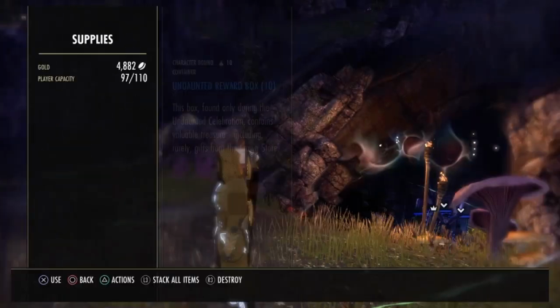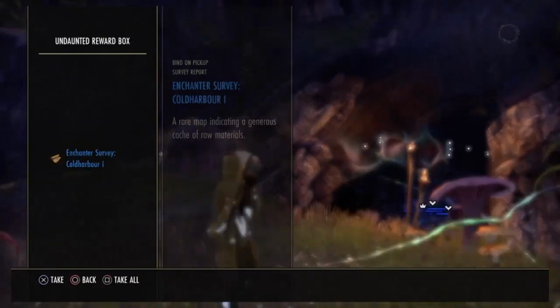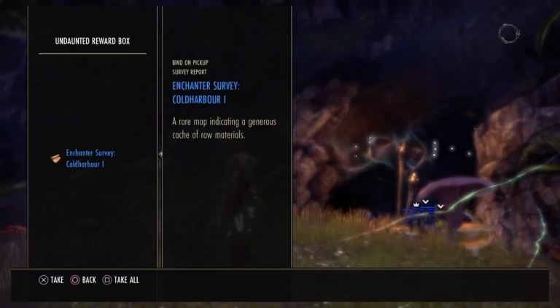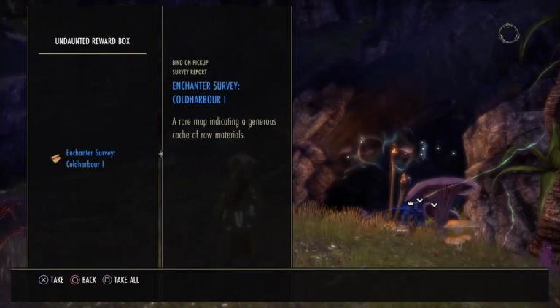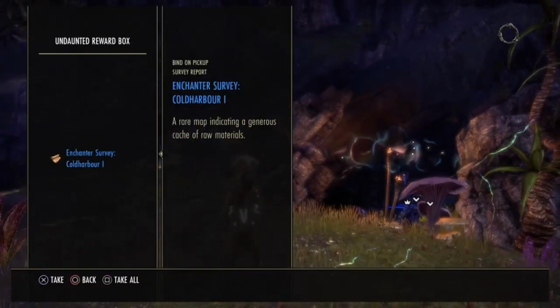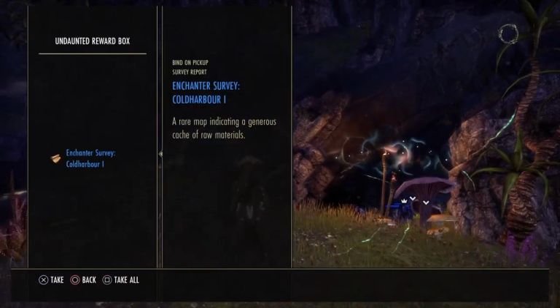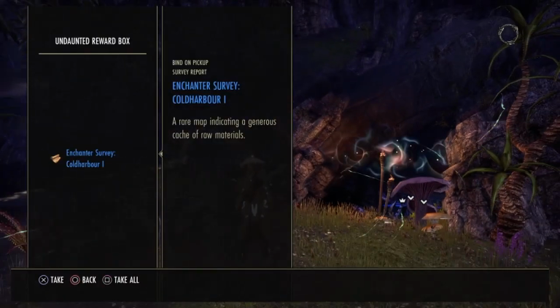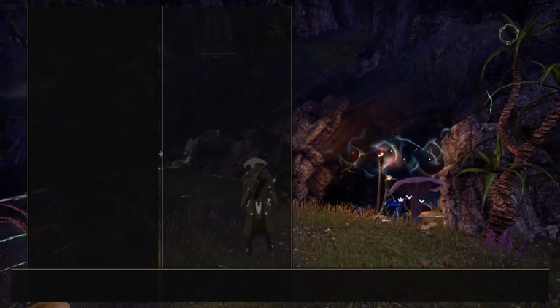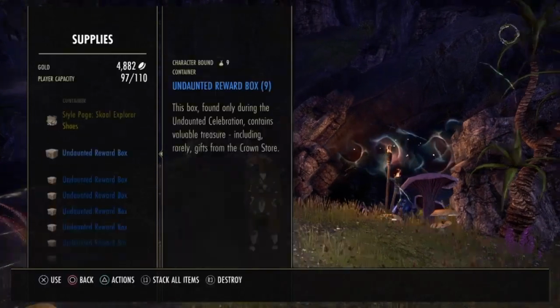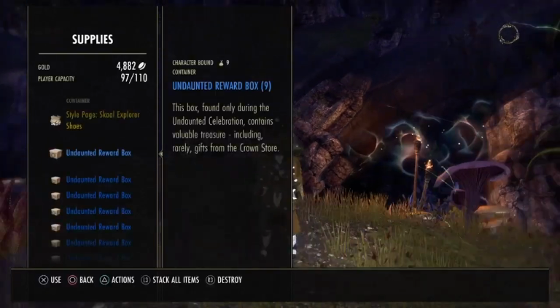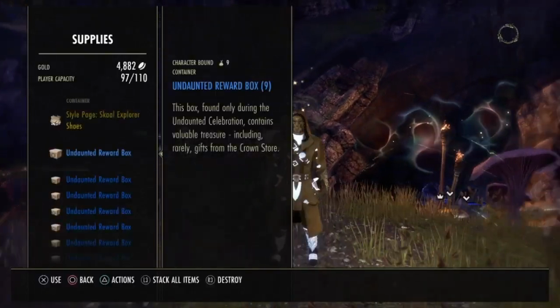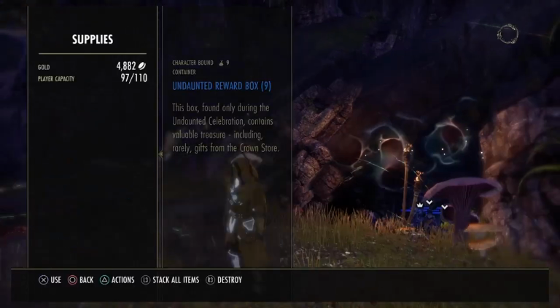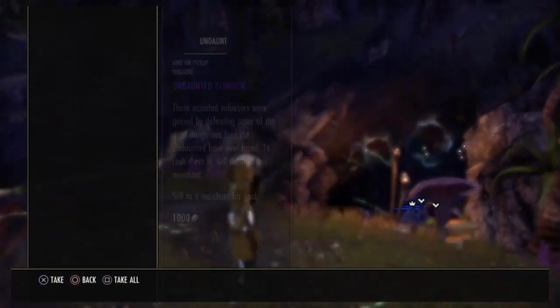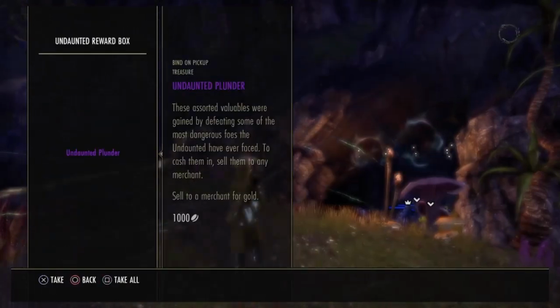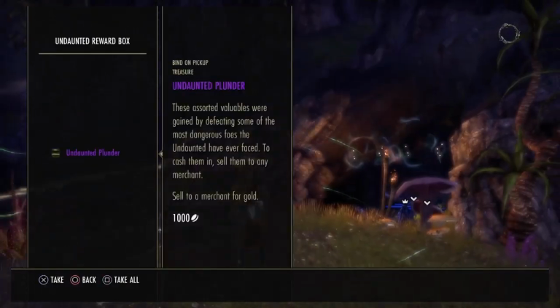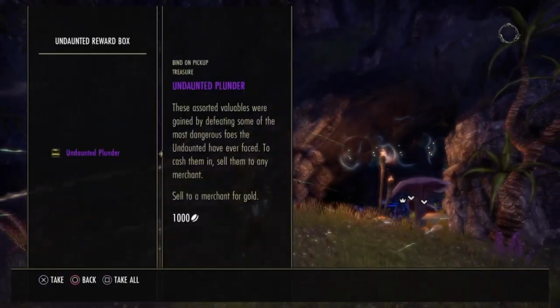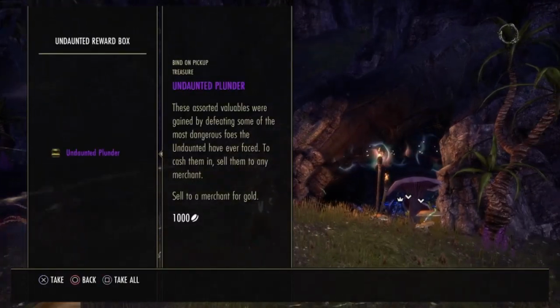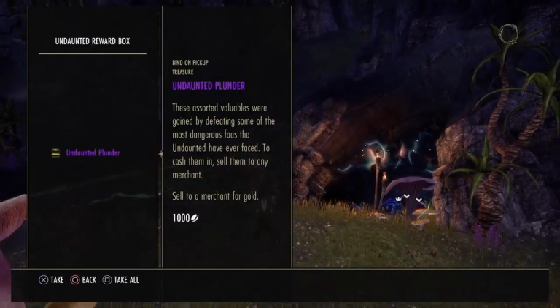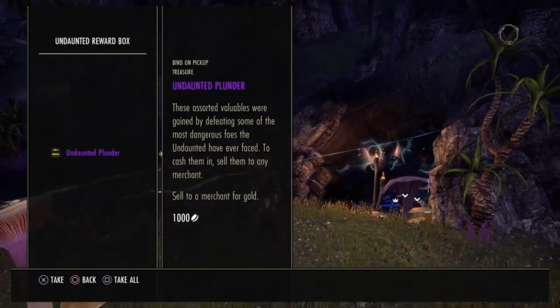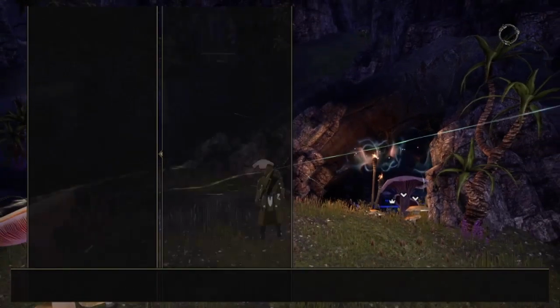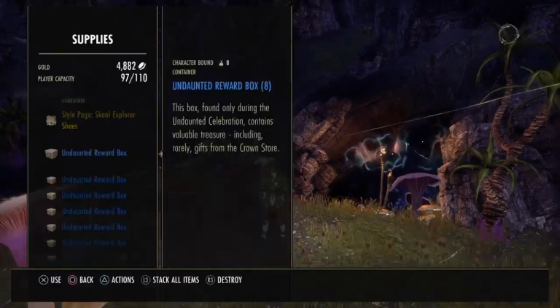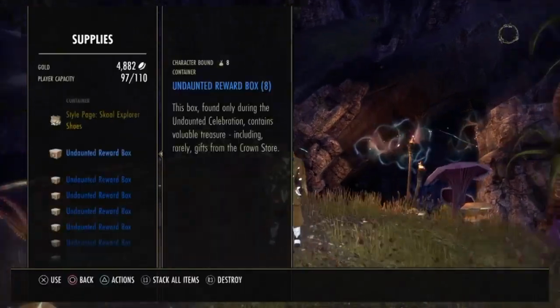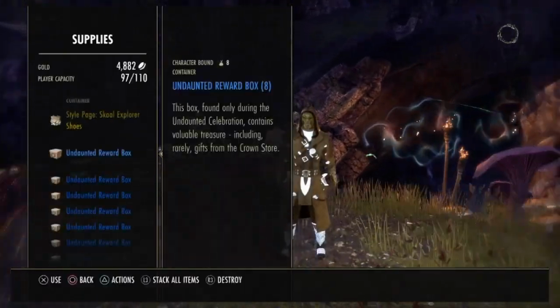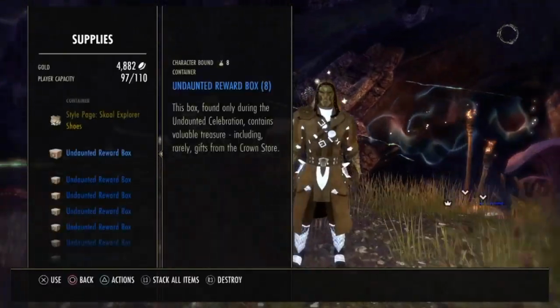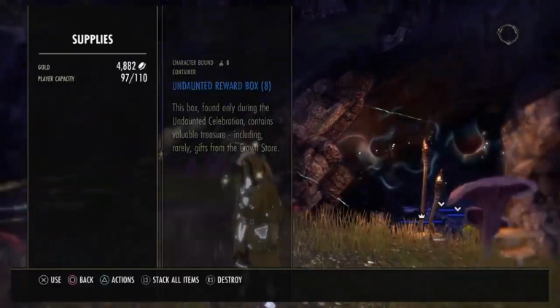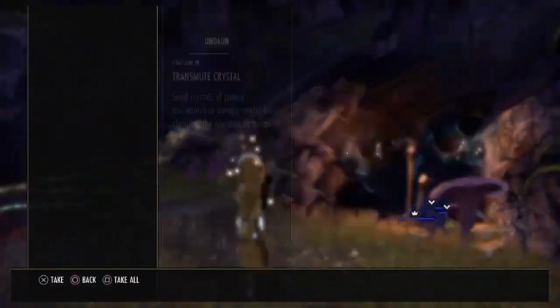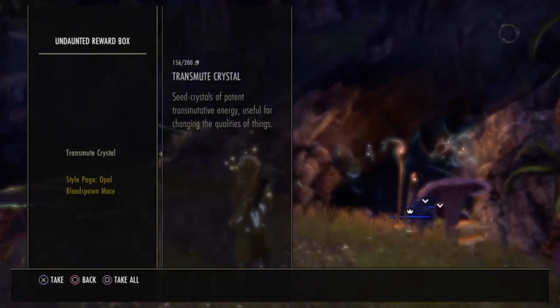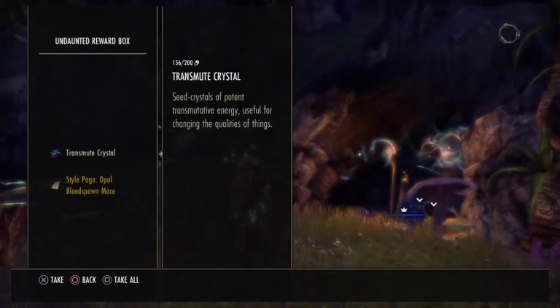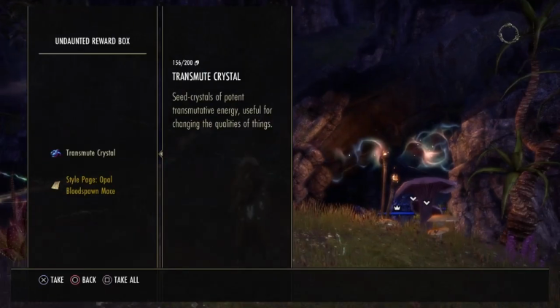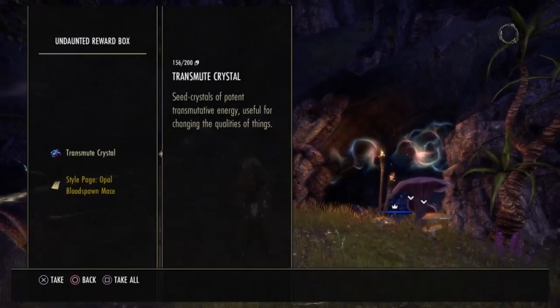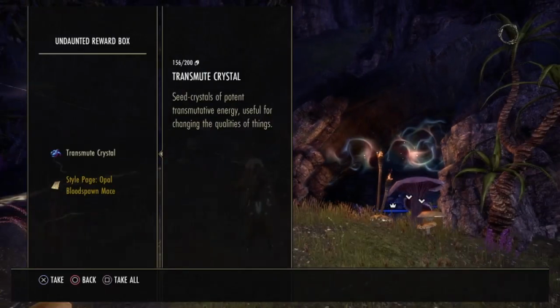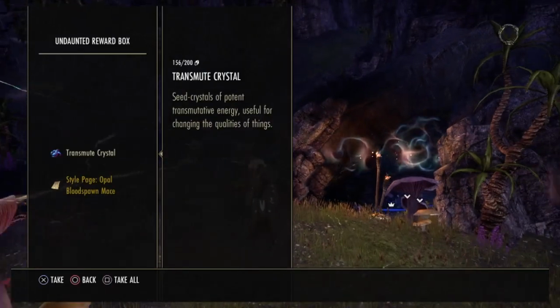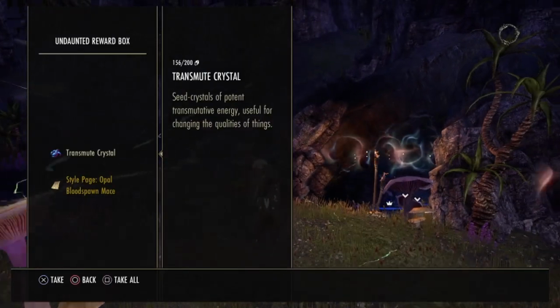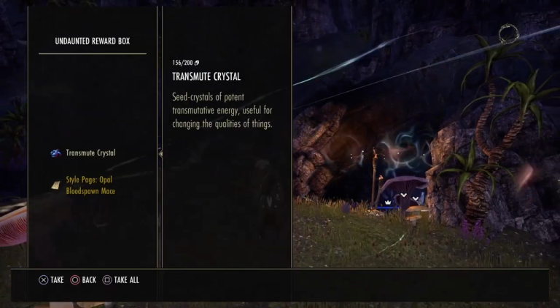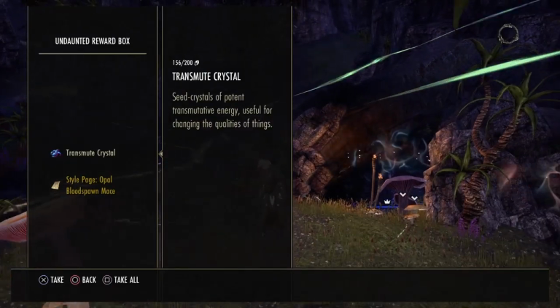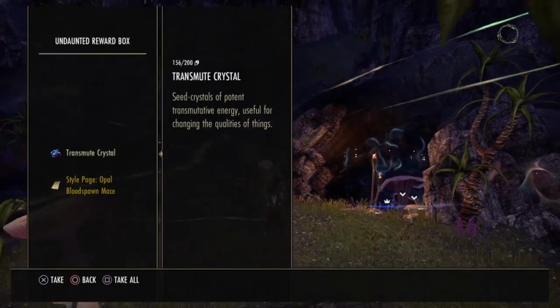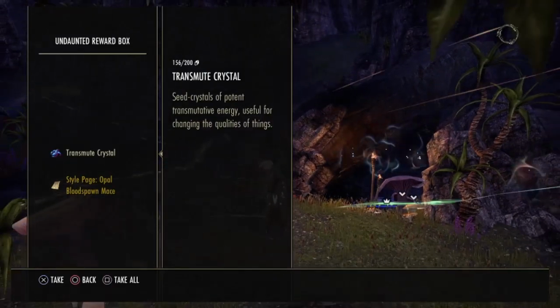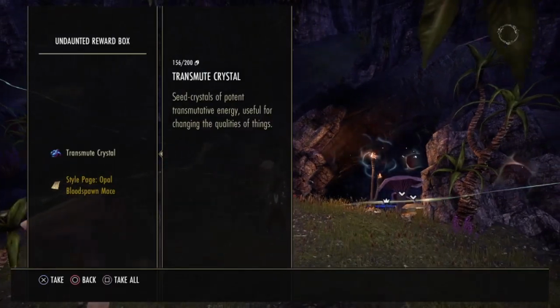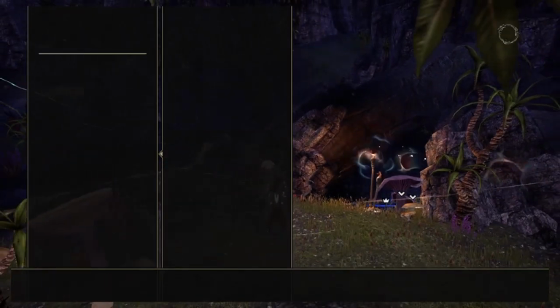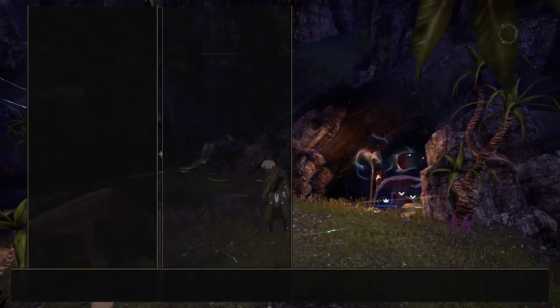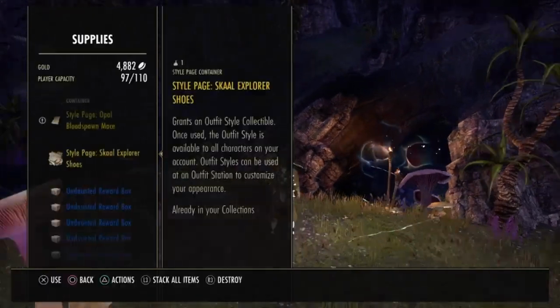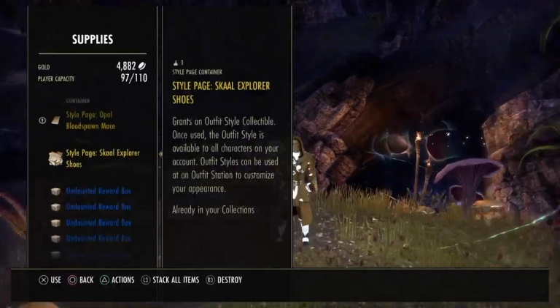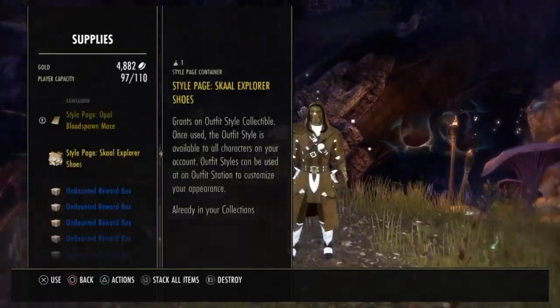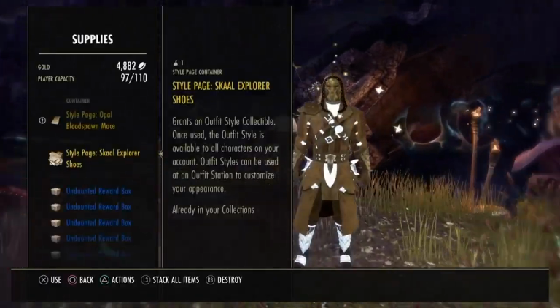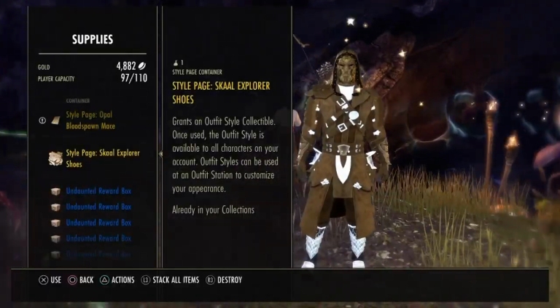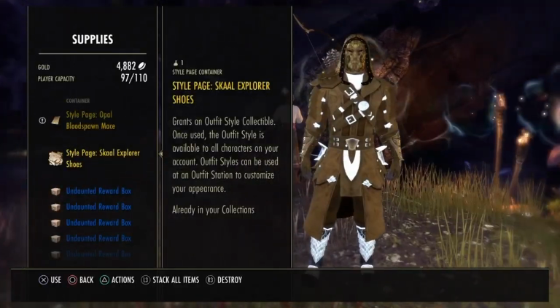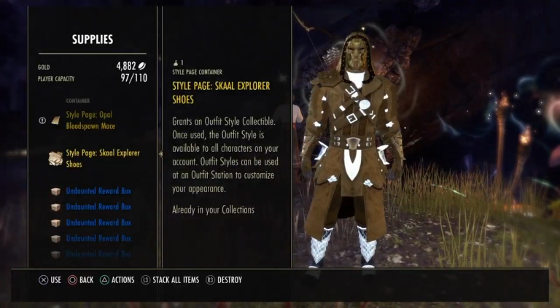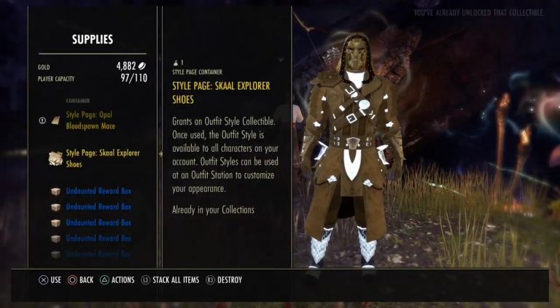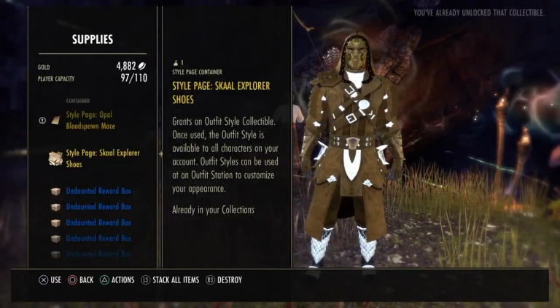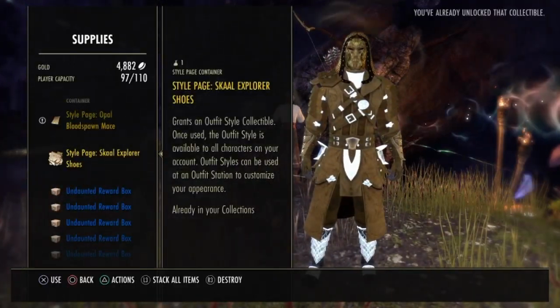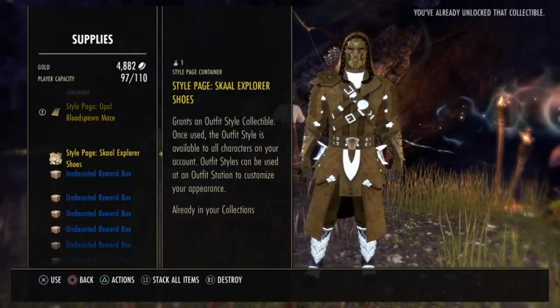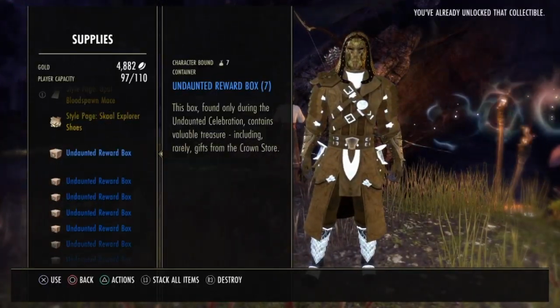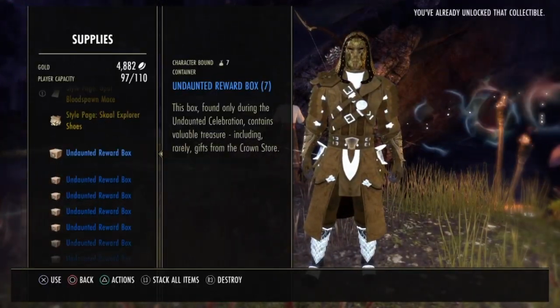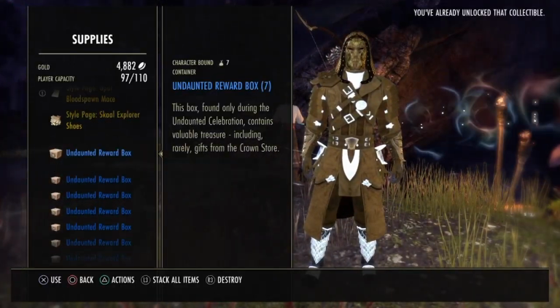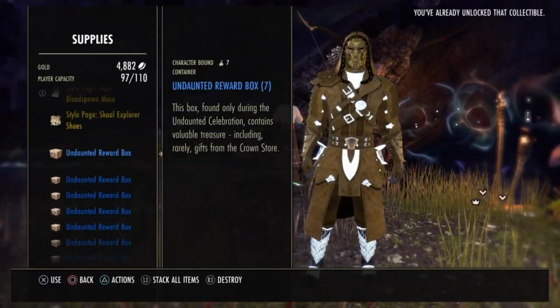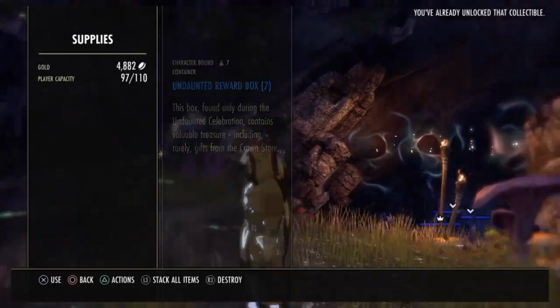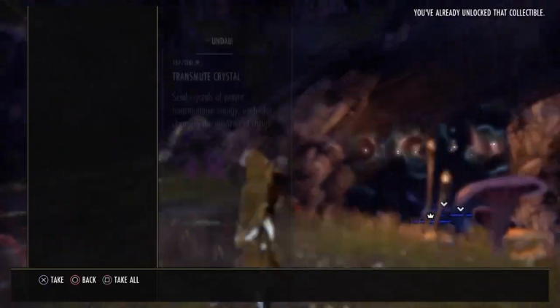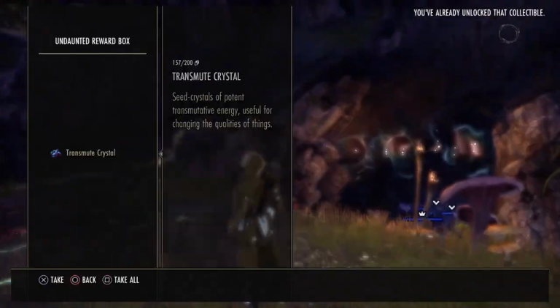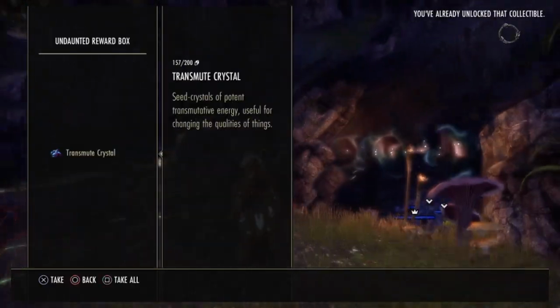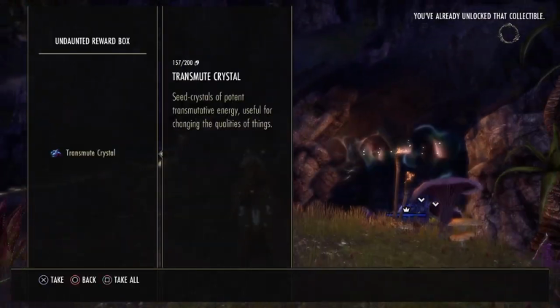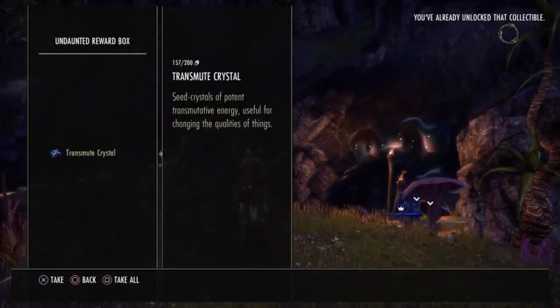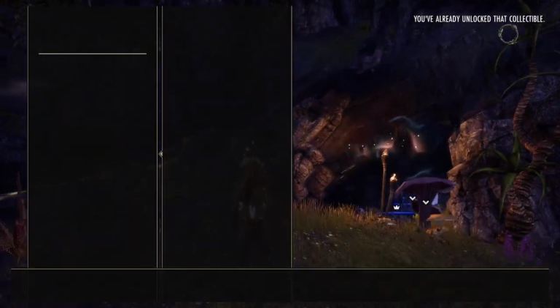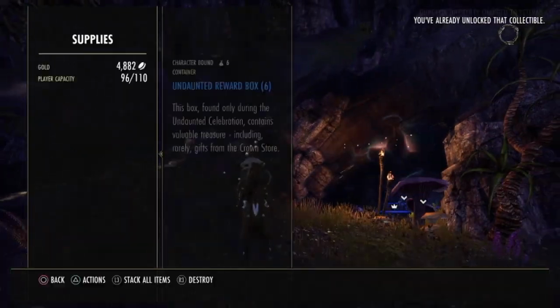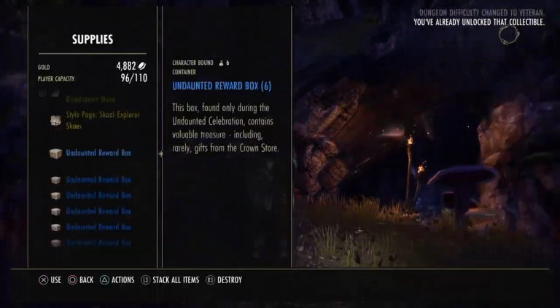After grinding them out it's time to open our boxes — and there you go, we got our first weapon style page.